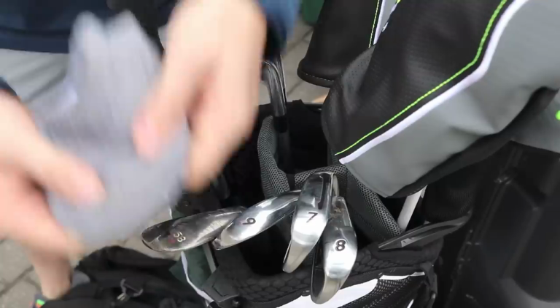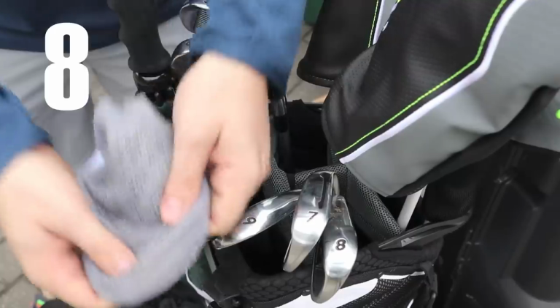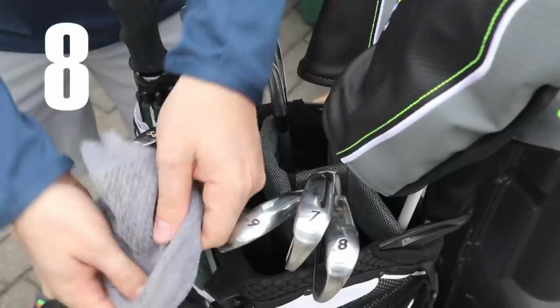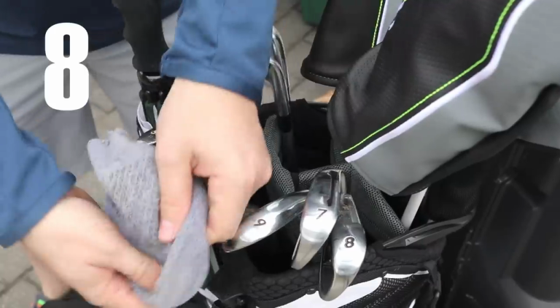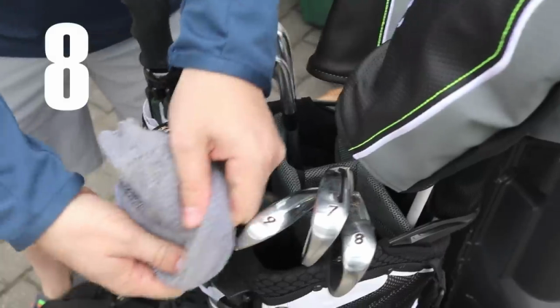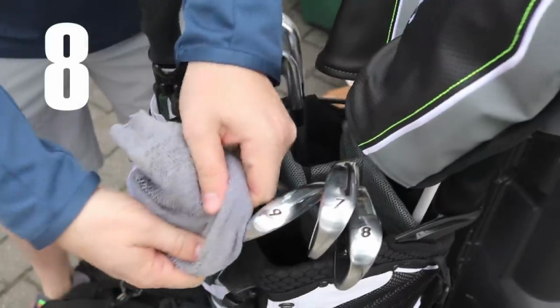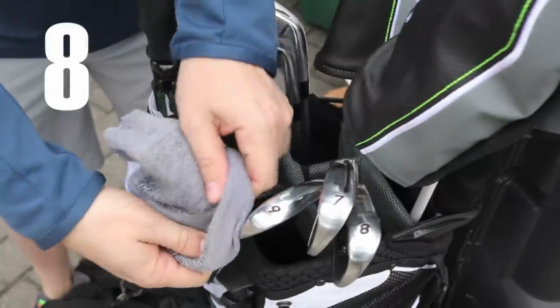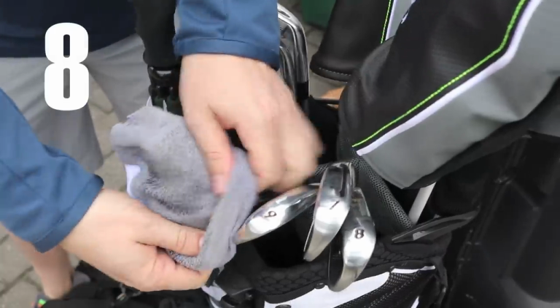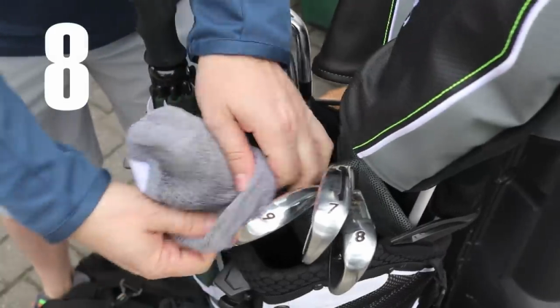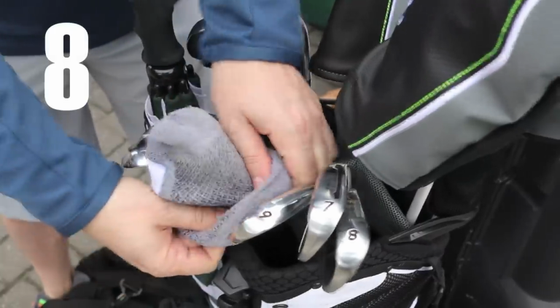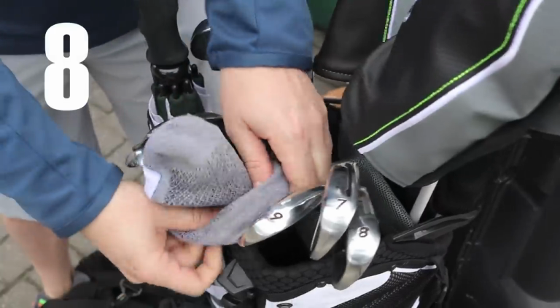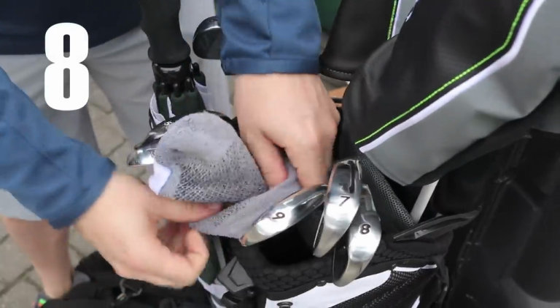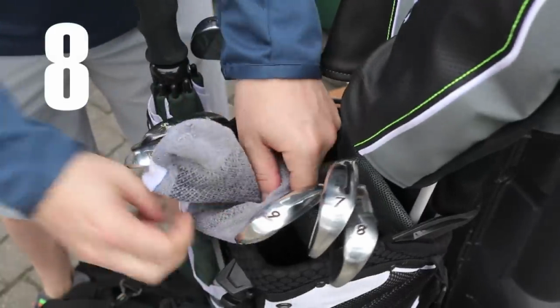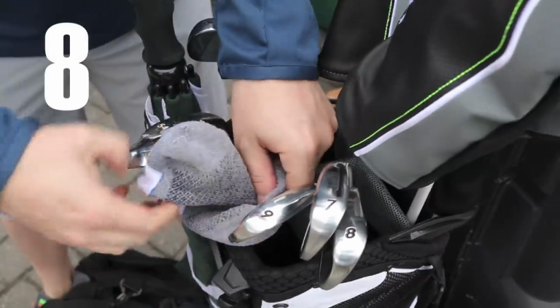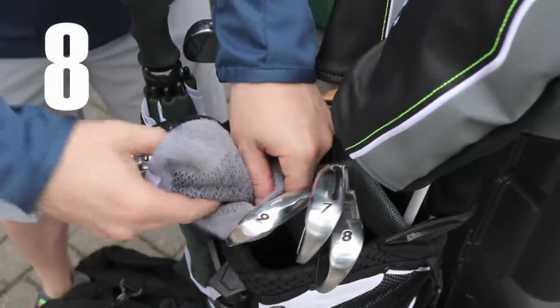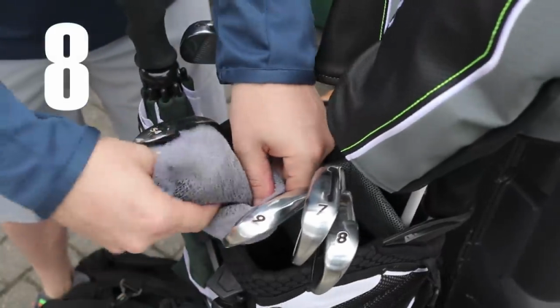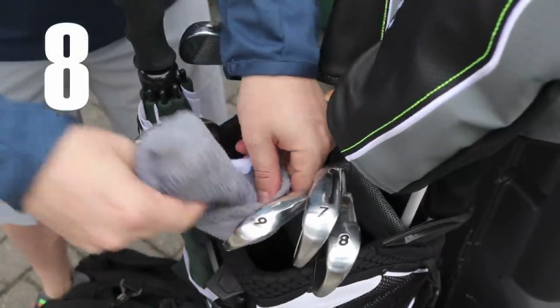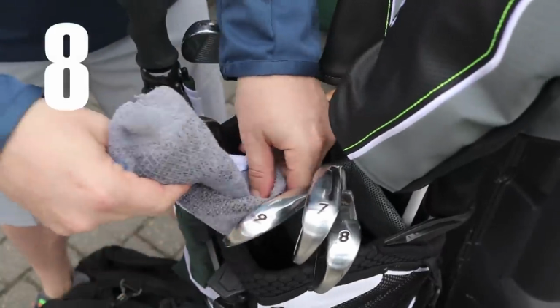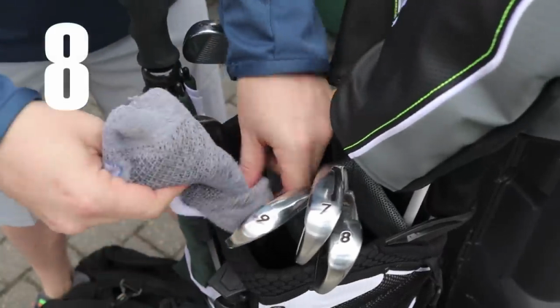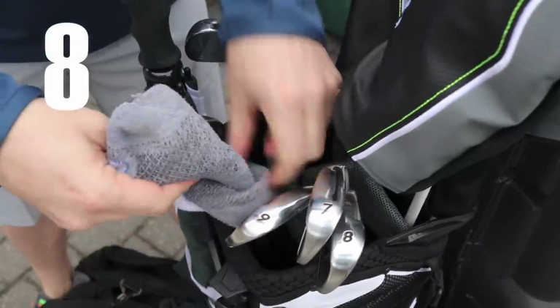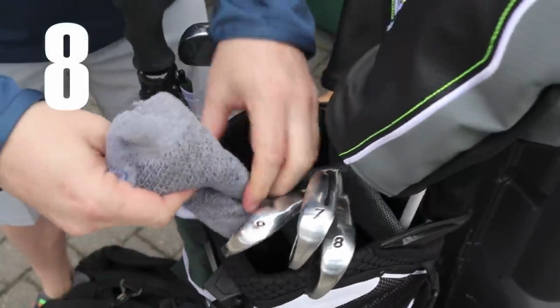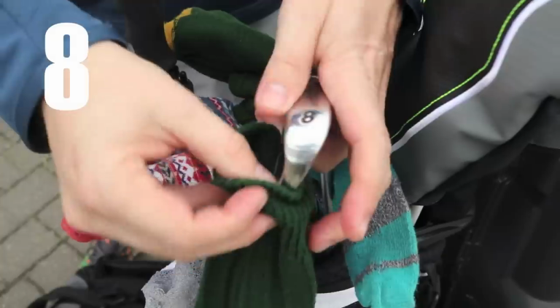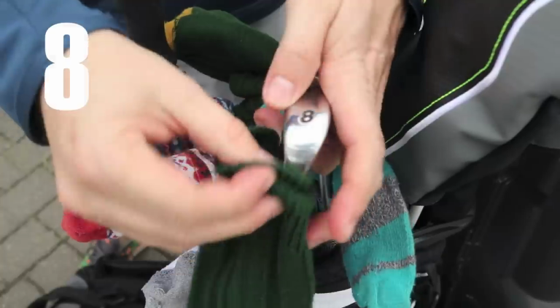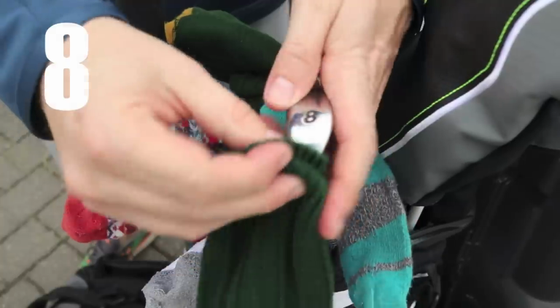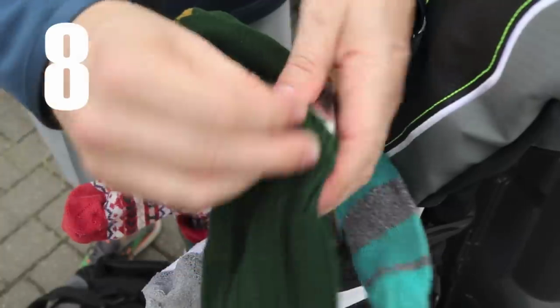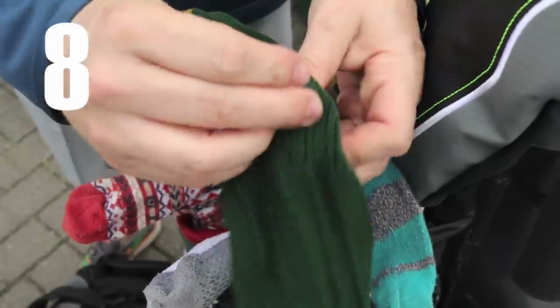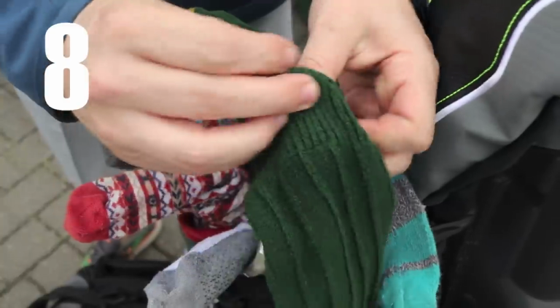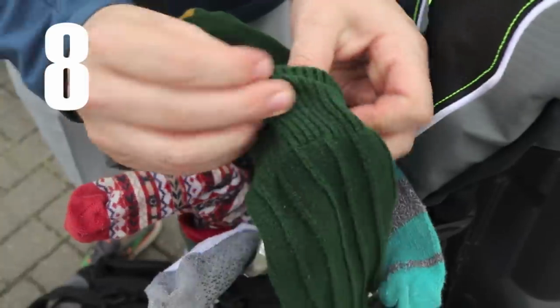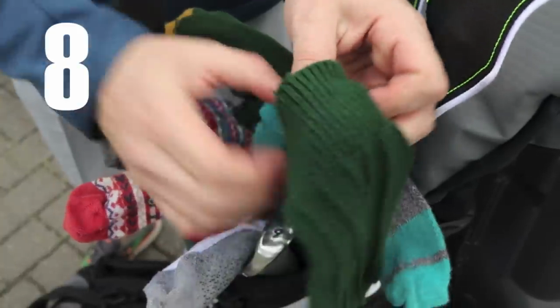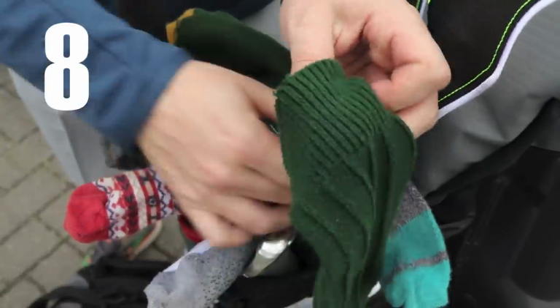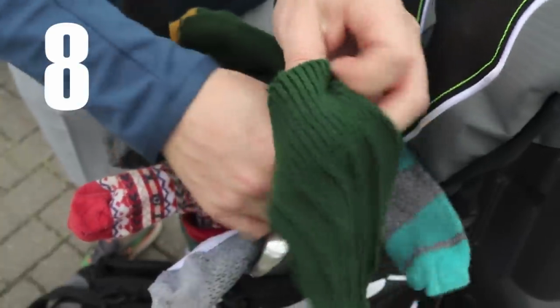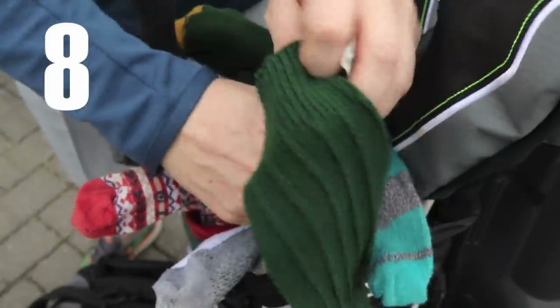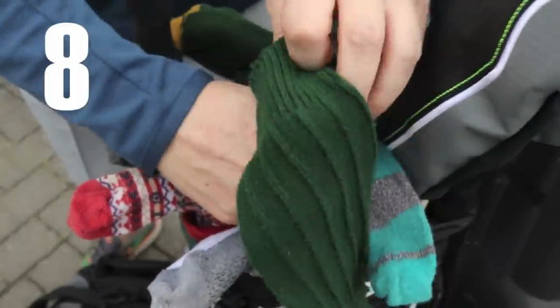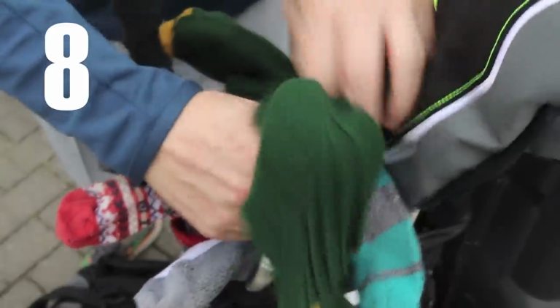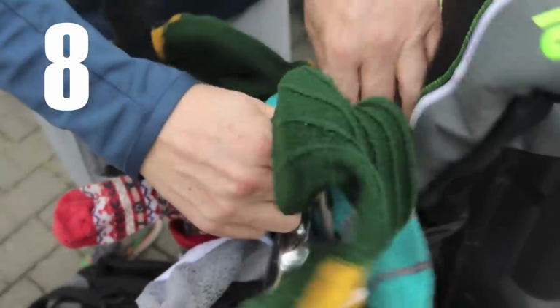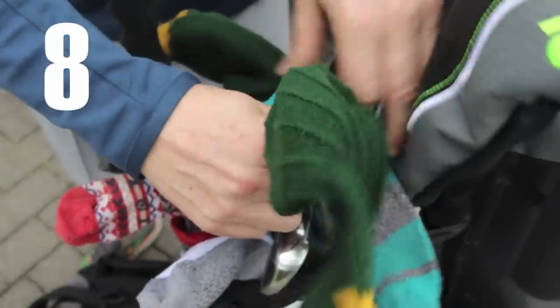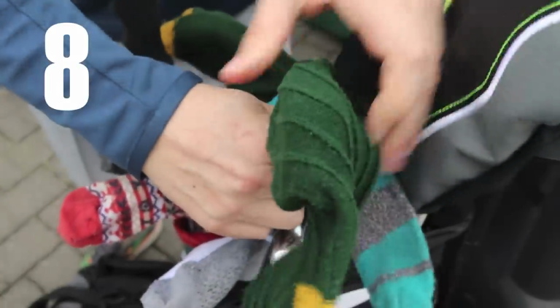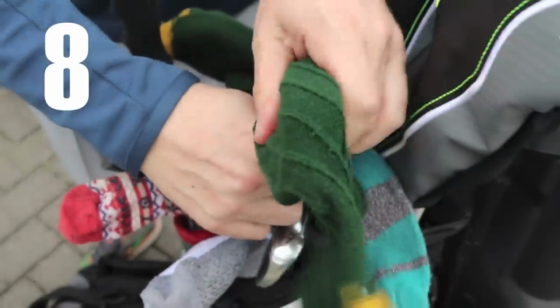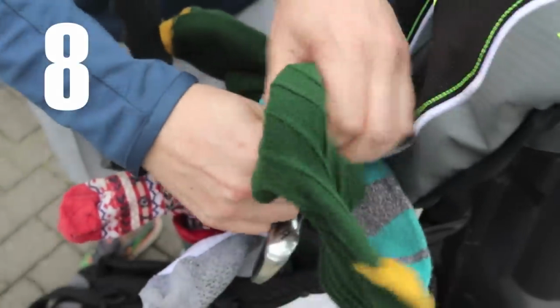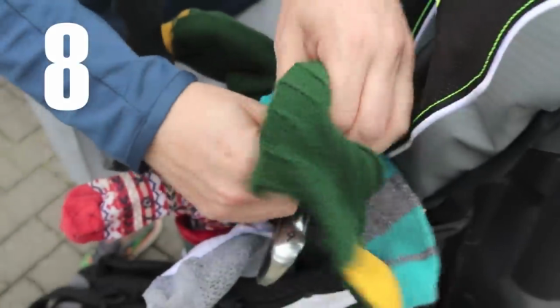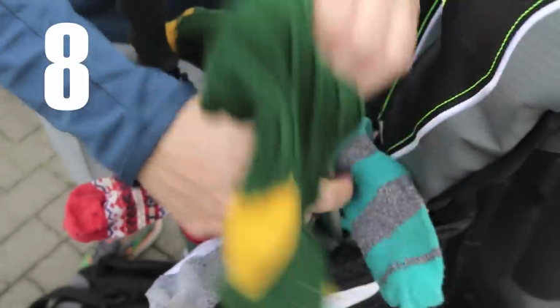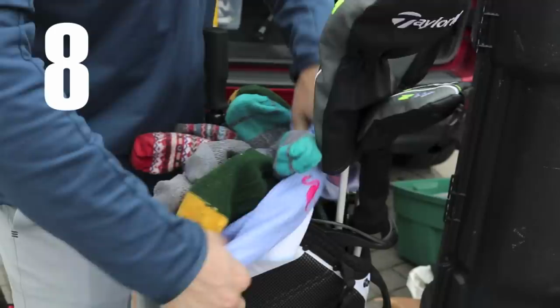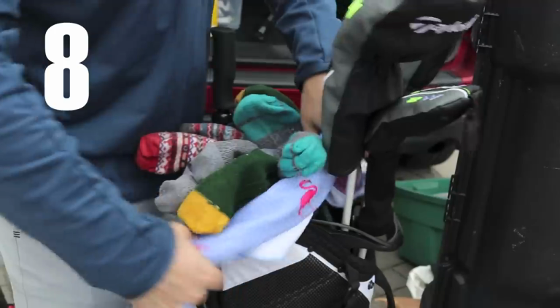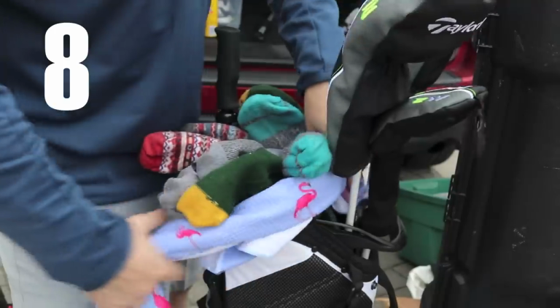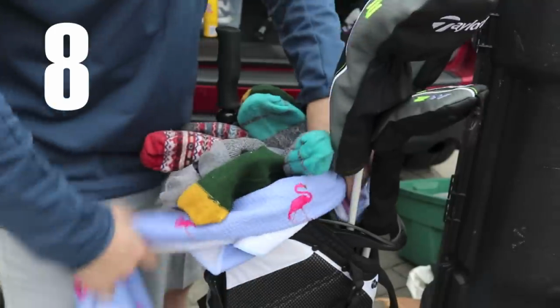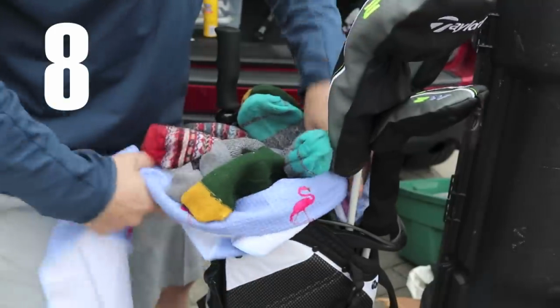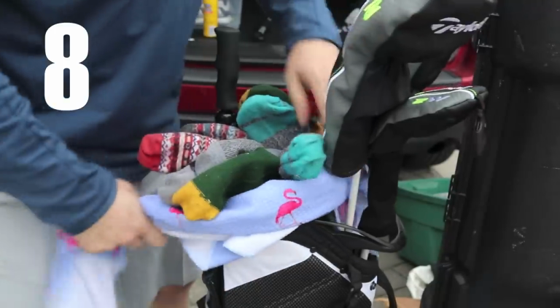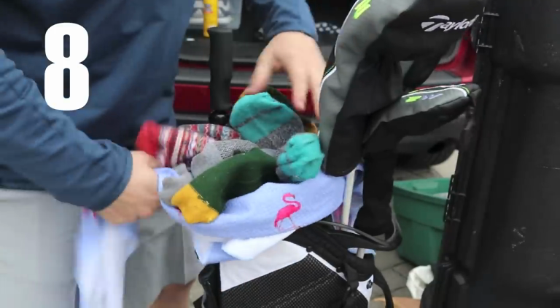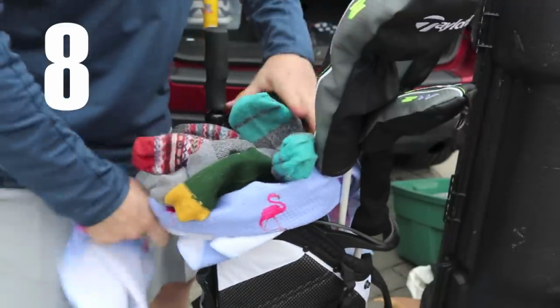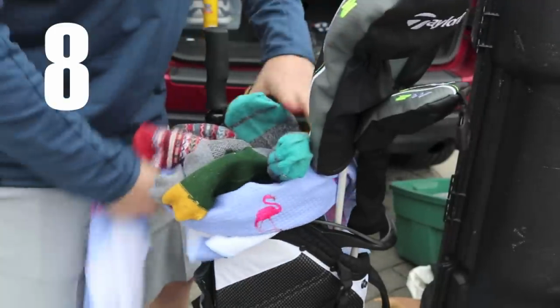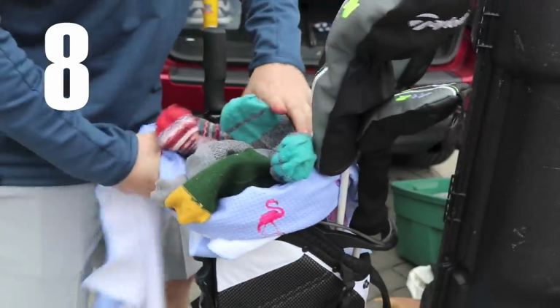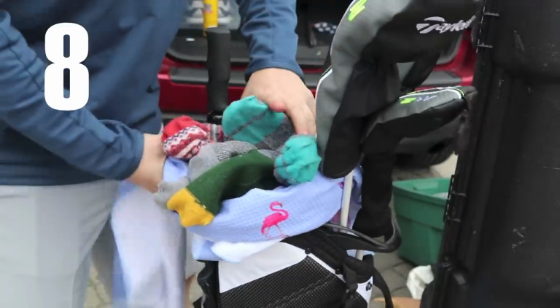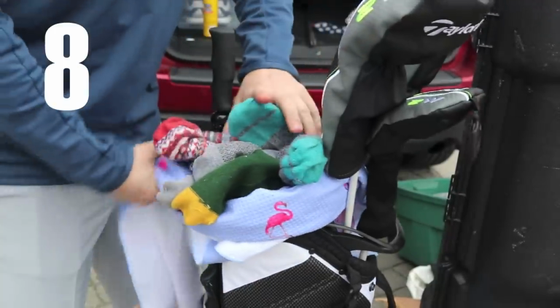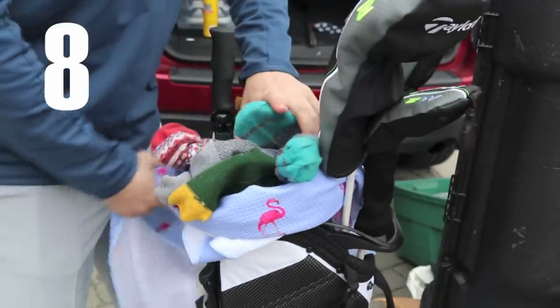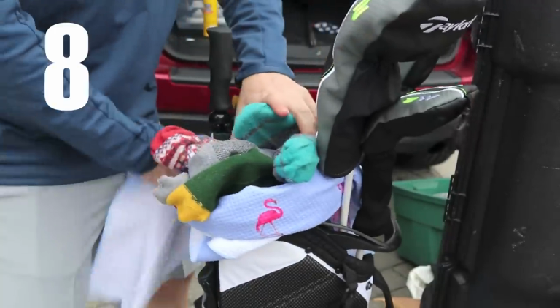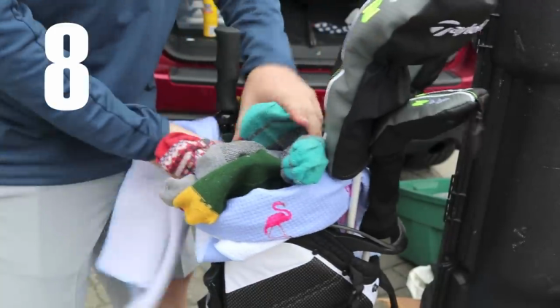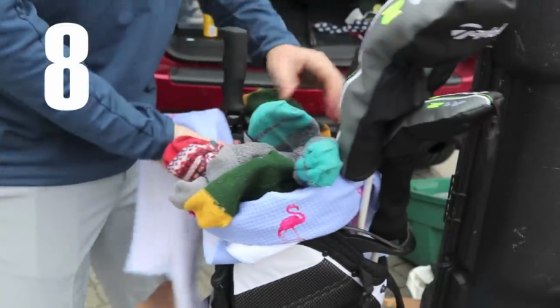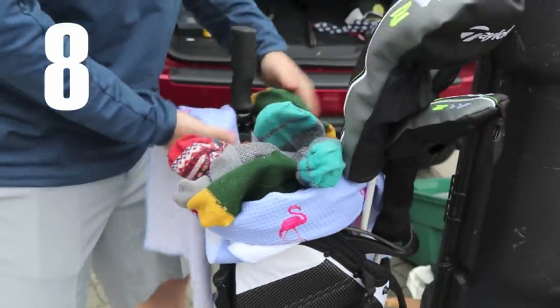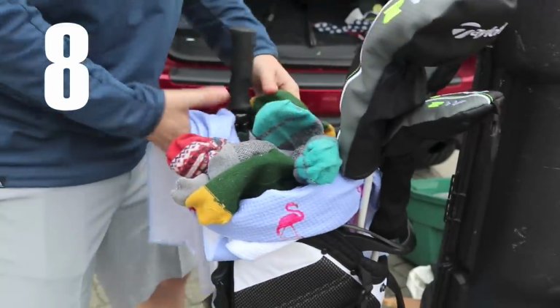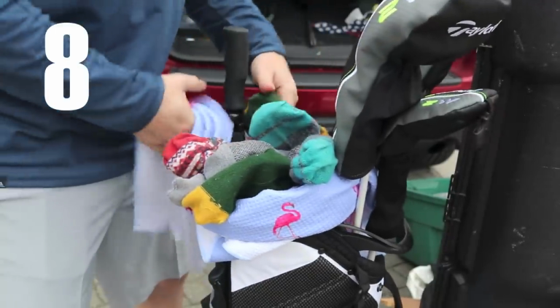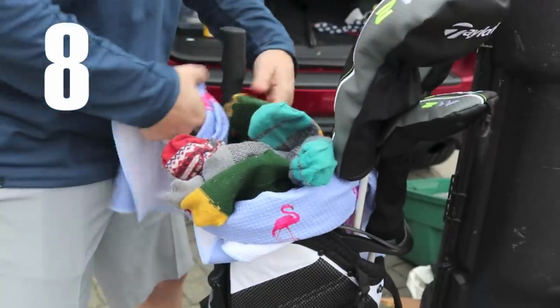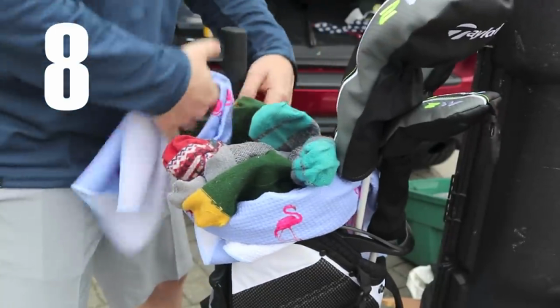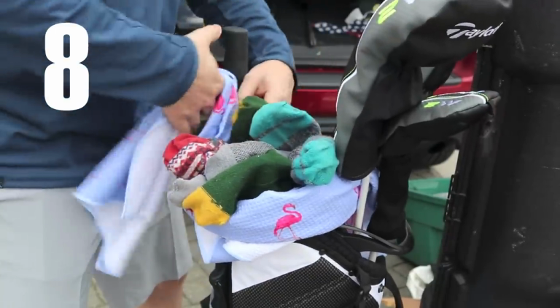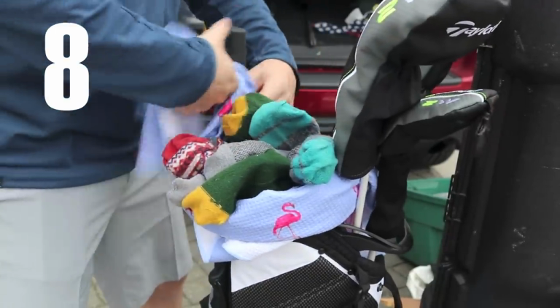When you're packing for a road trip, use socks to protect your irons and wrap your towel around all of your clubs.